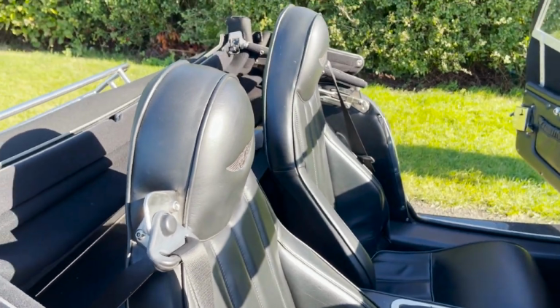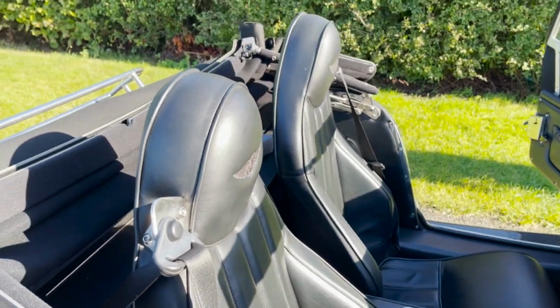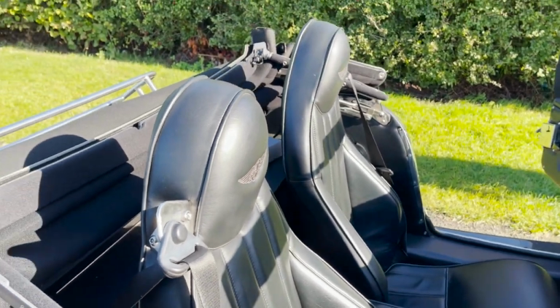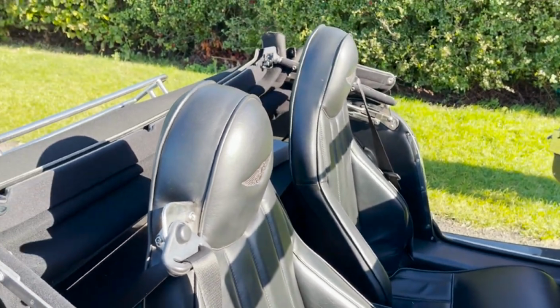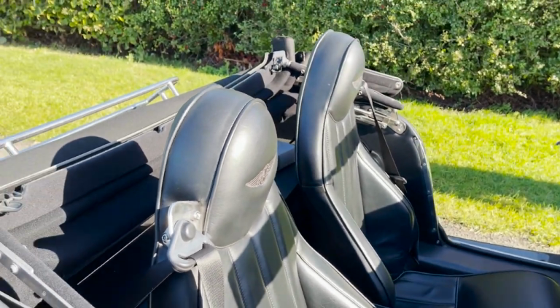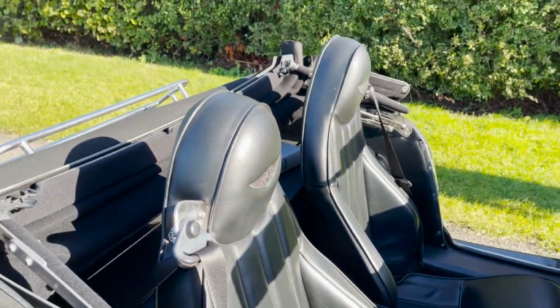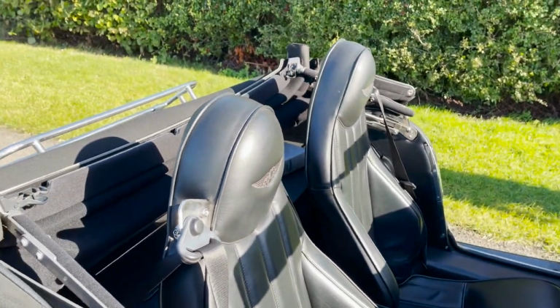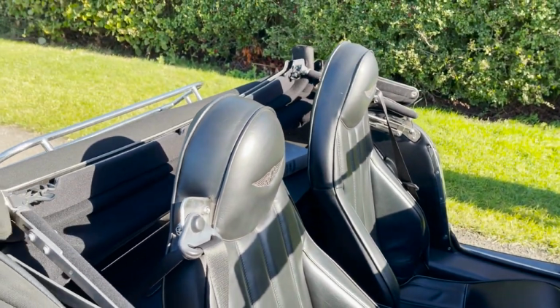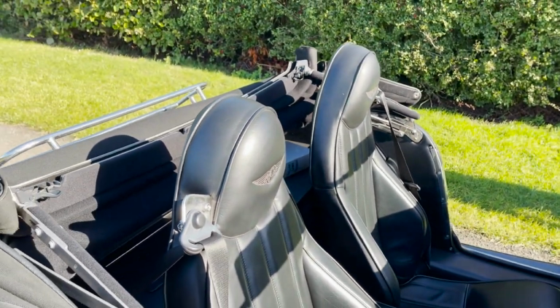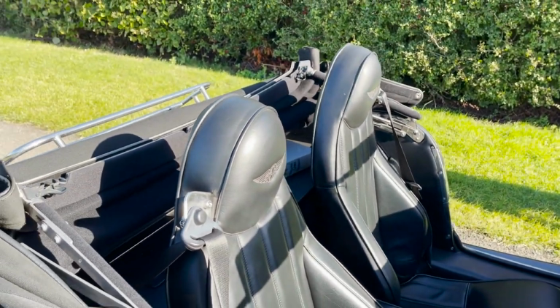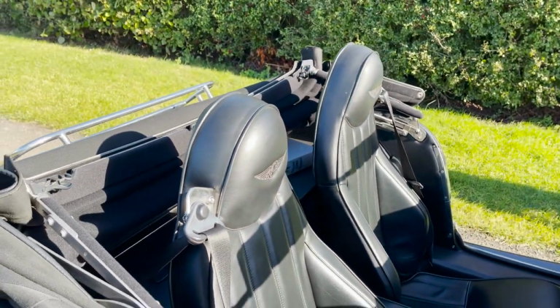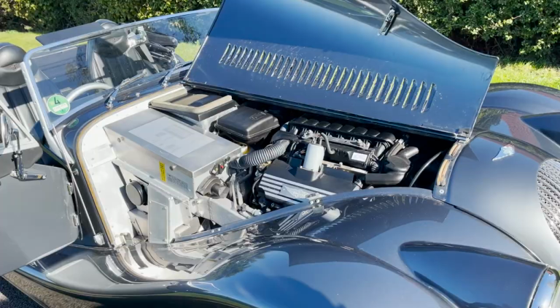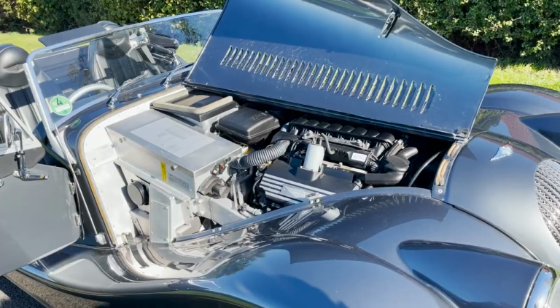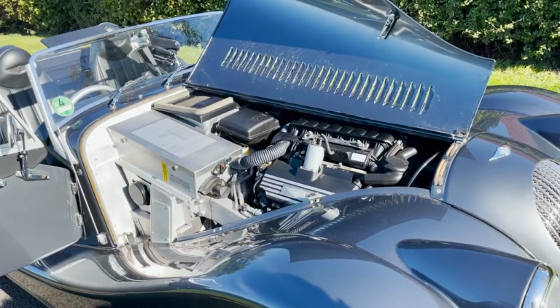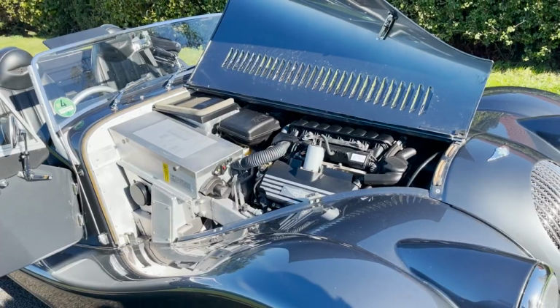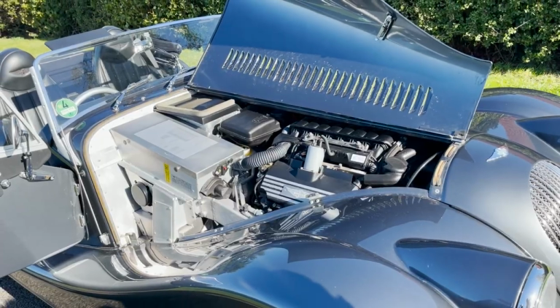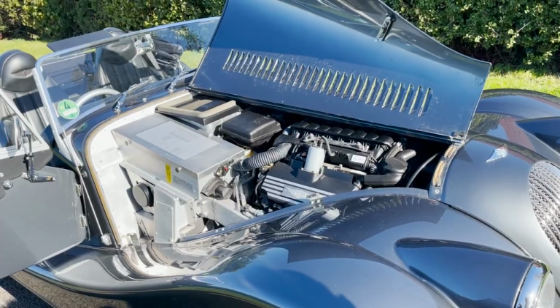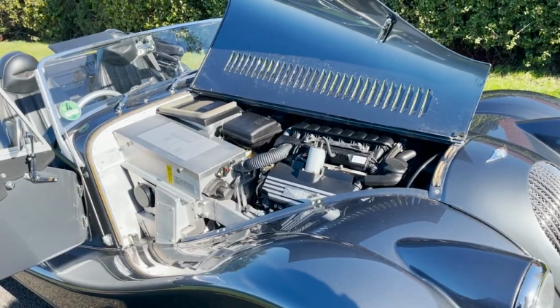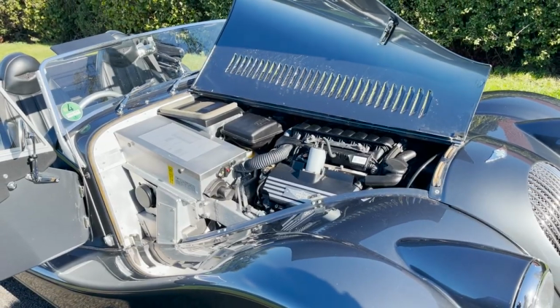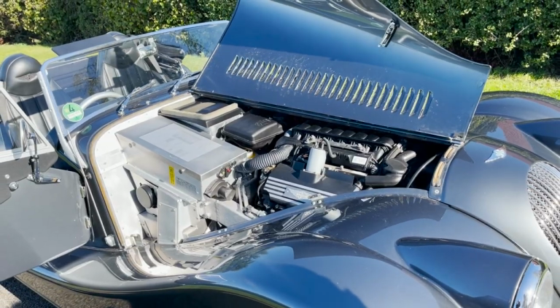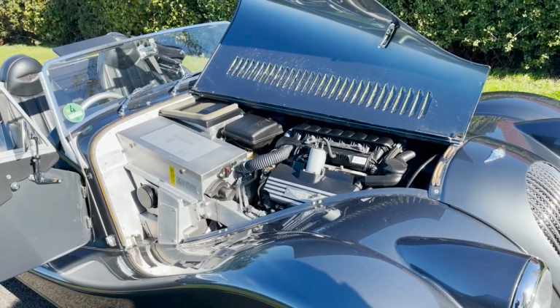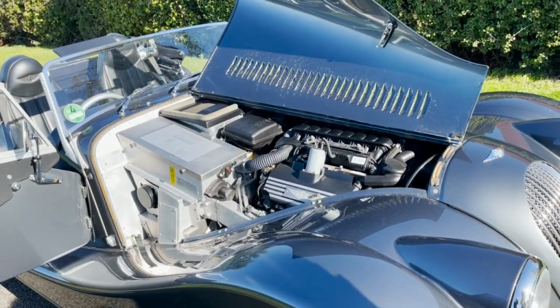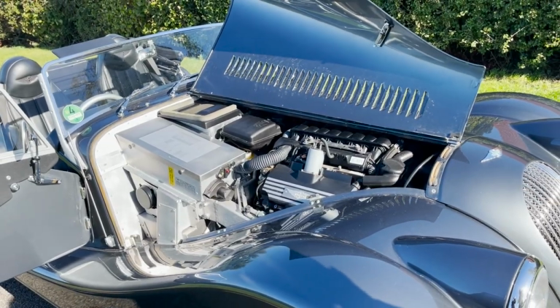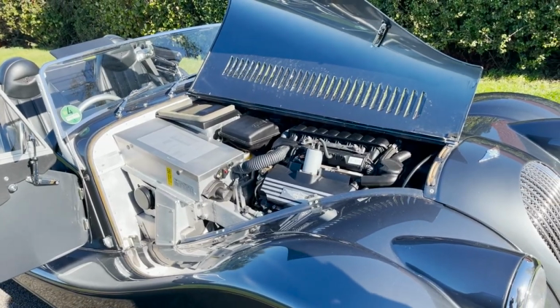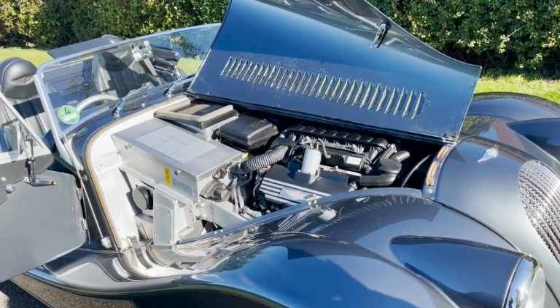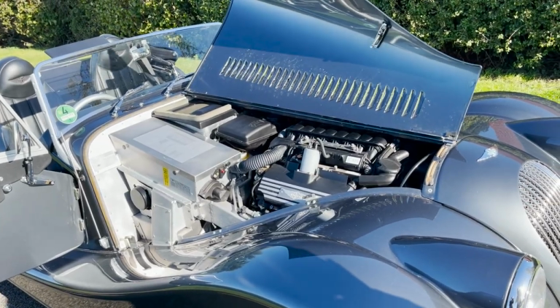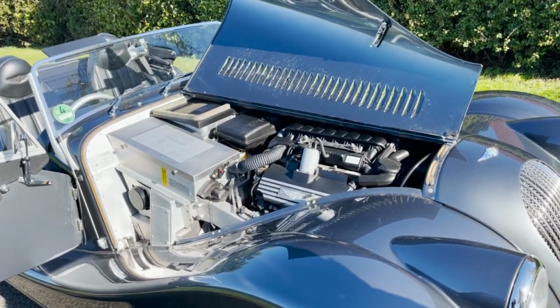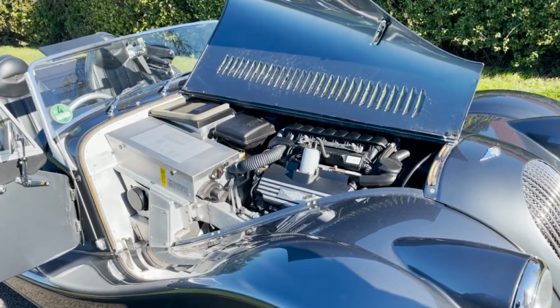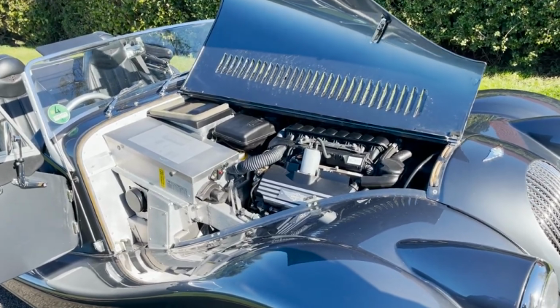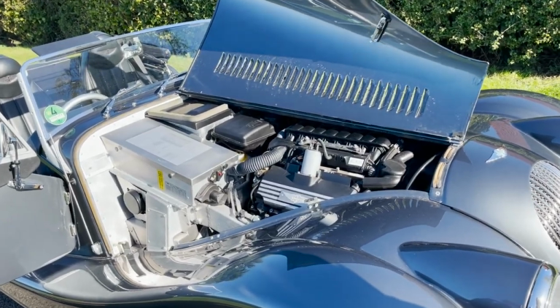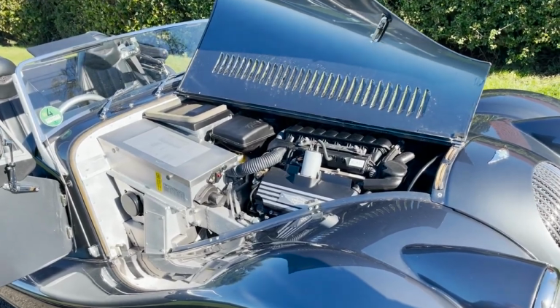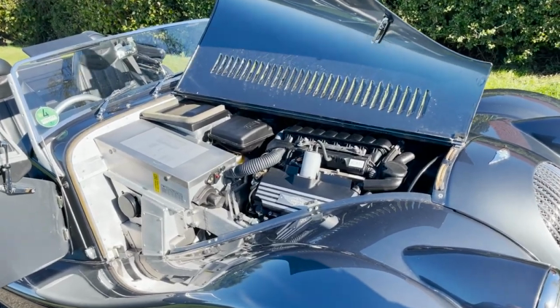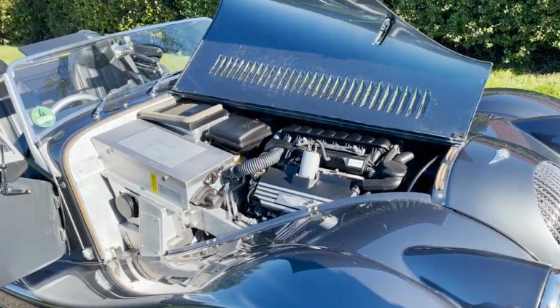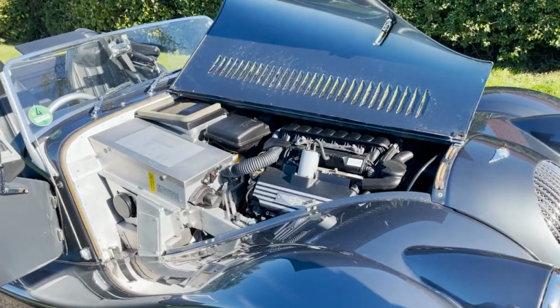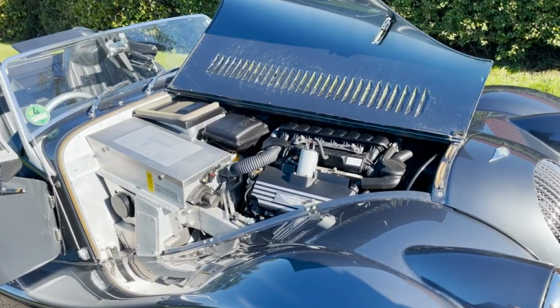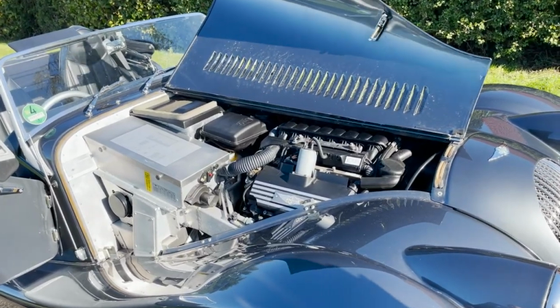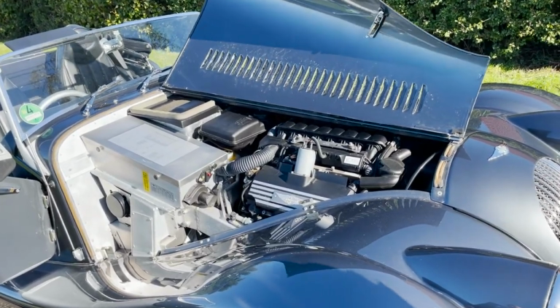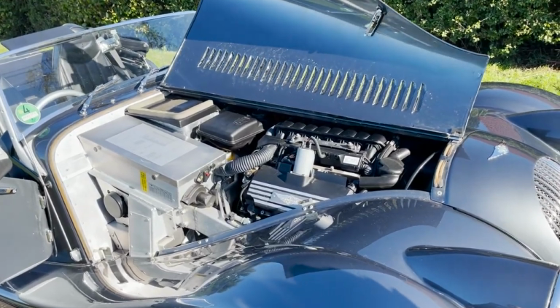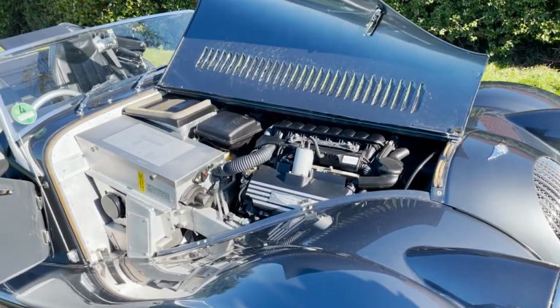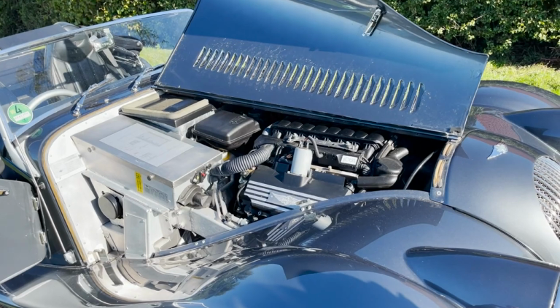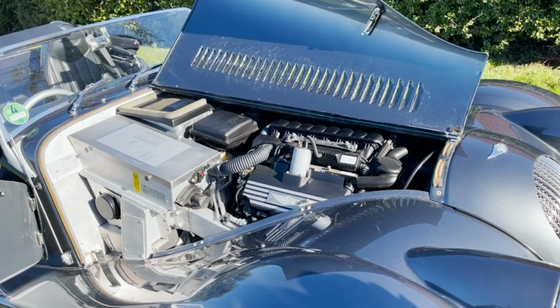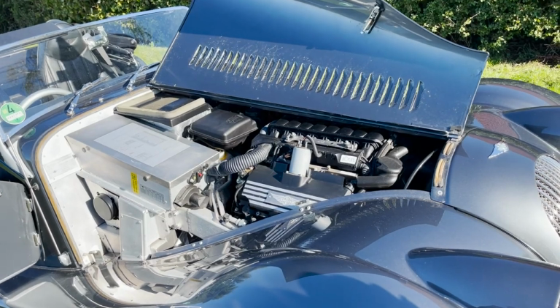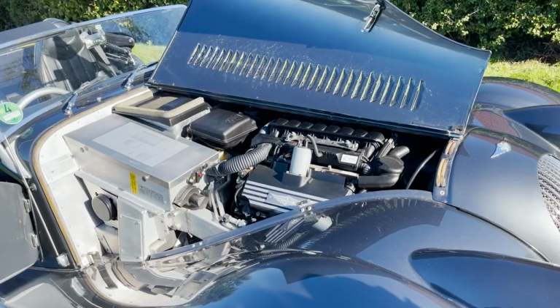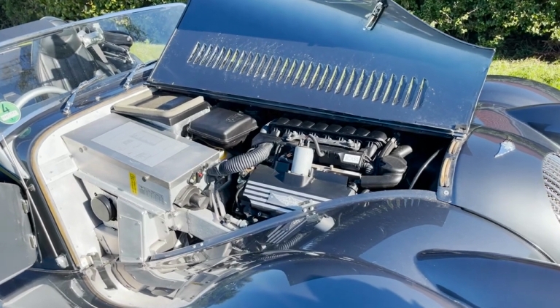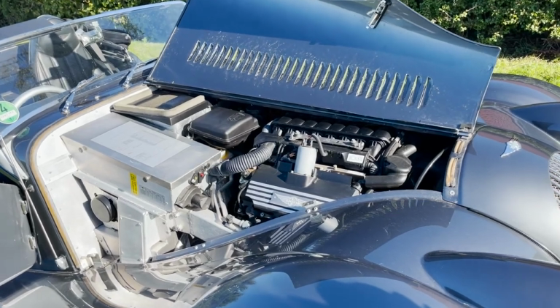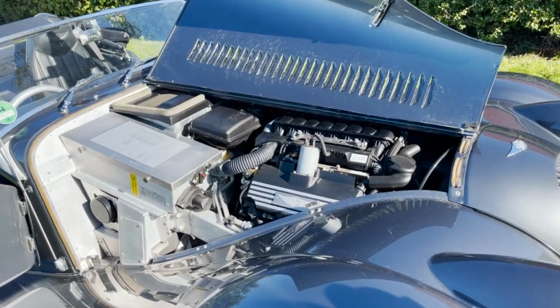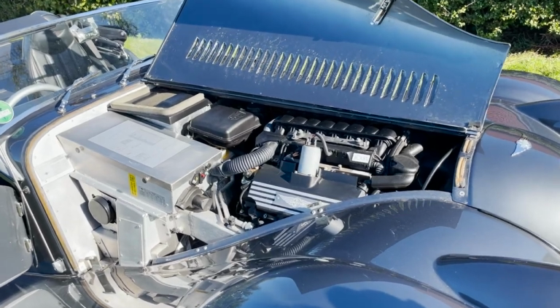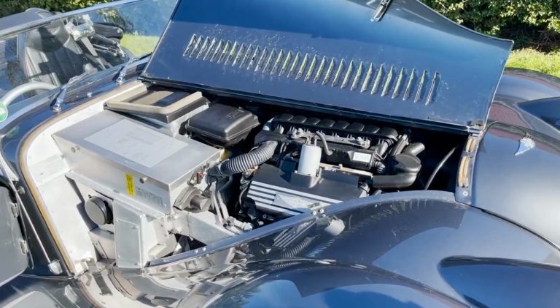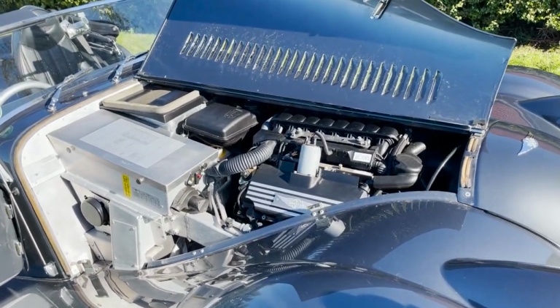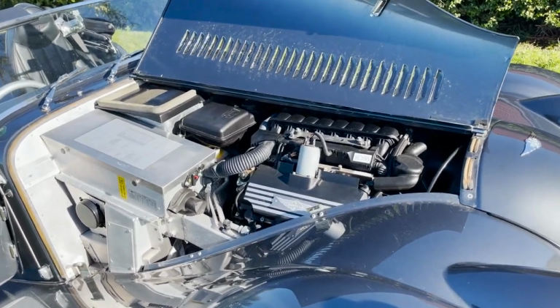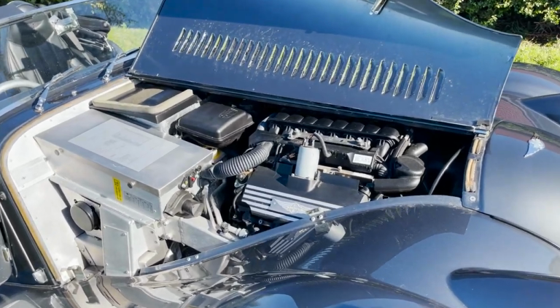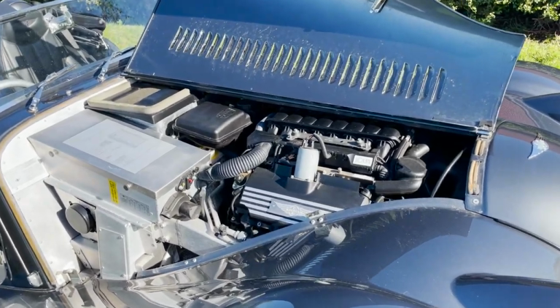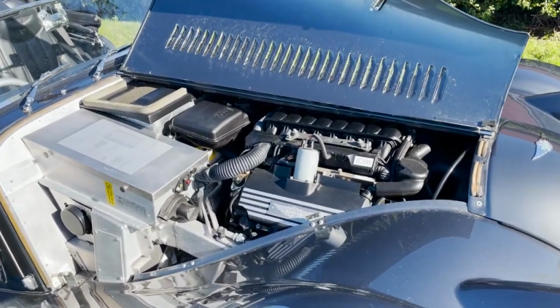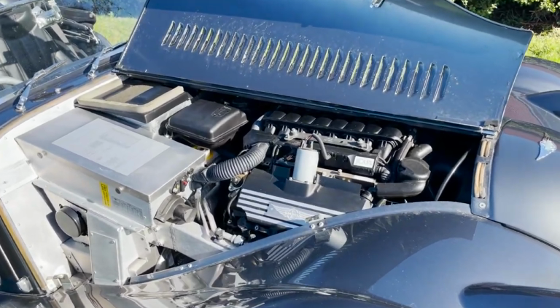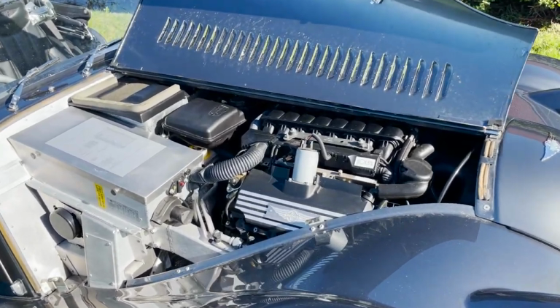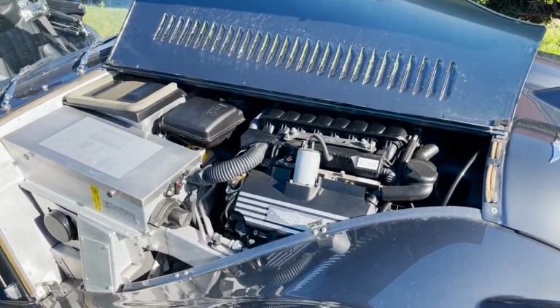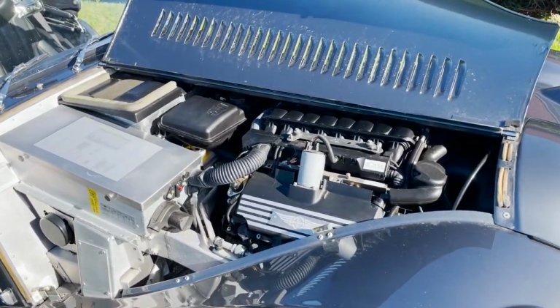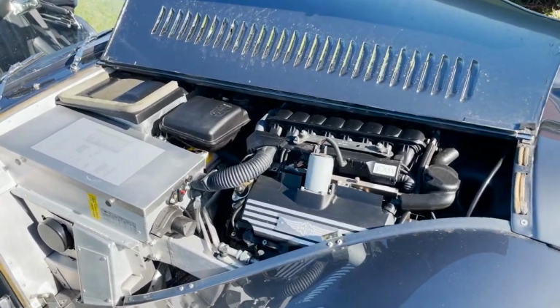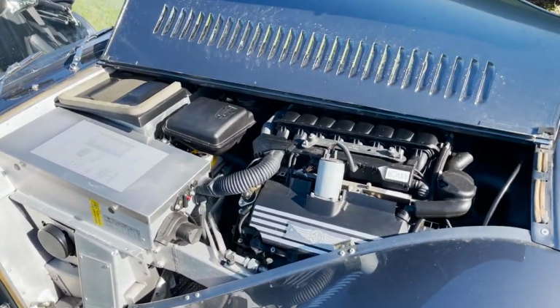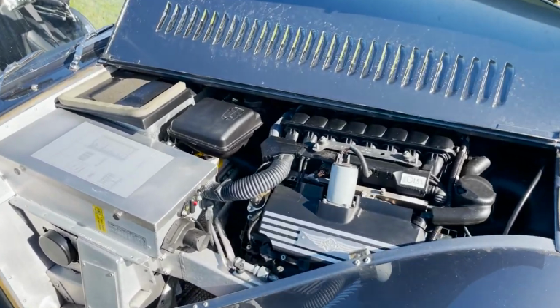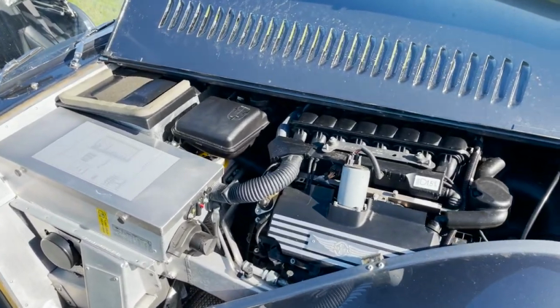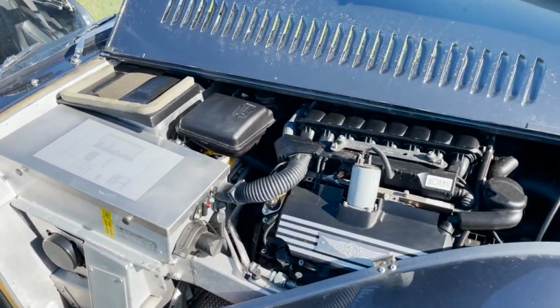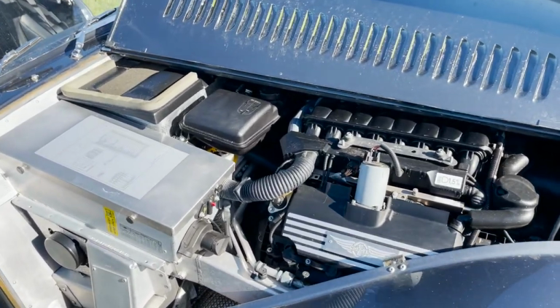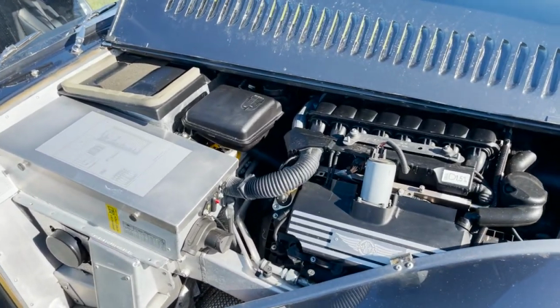The engine produces 365 brake horsepower. Married up to the automatic gearbox and the sports exhaust, it is an absolute joy to drive.